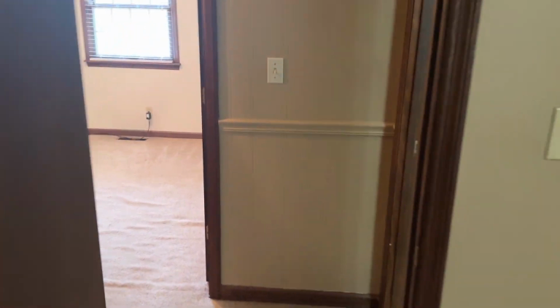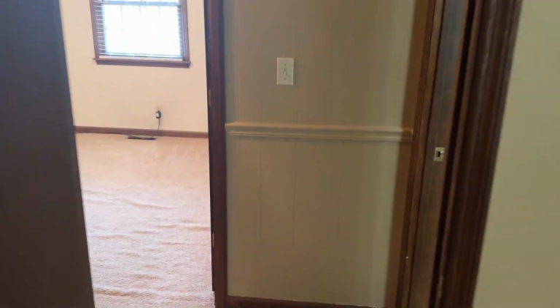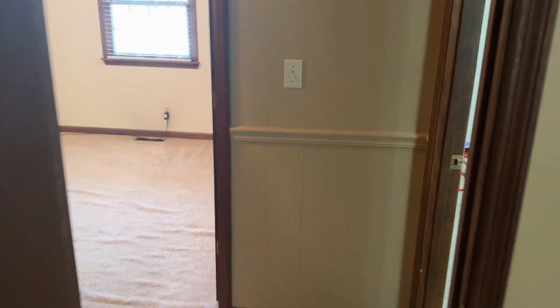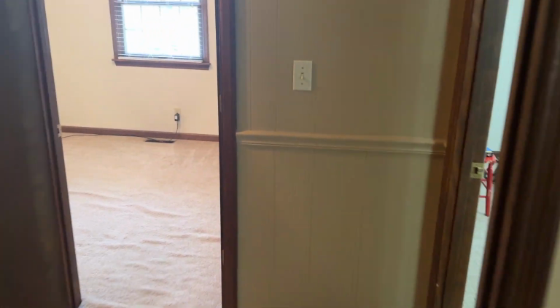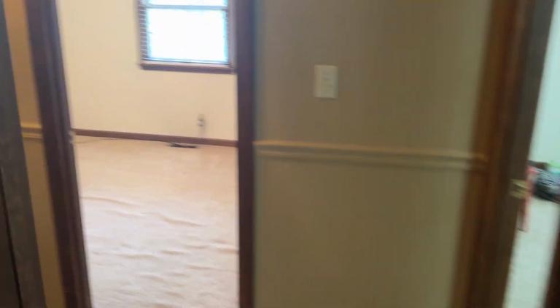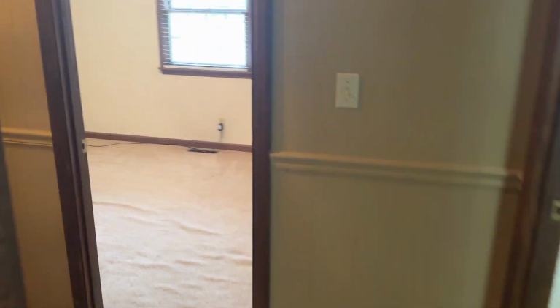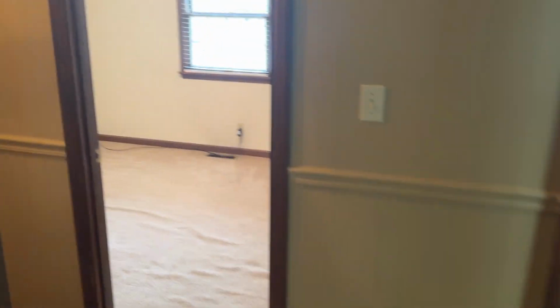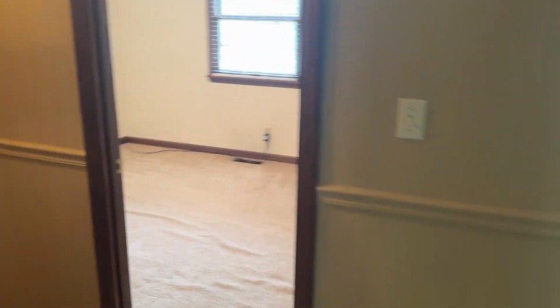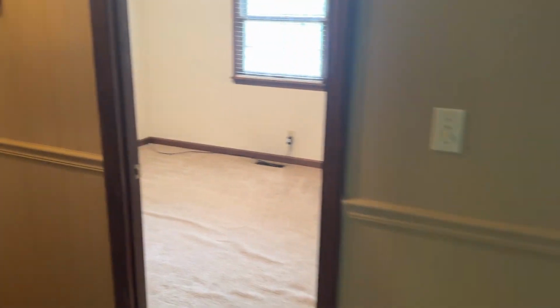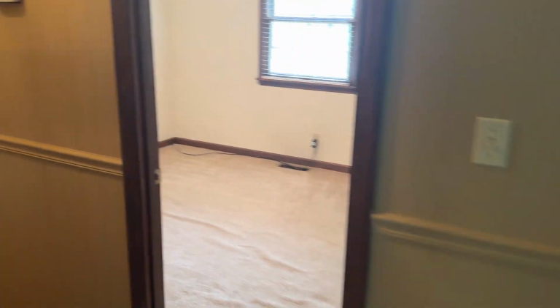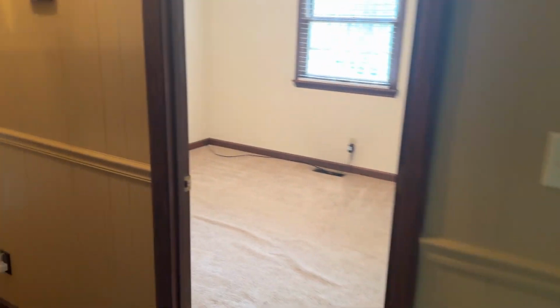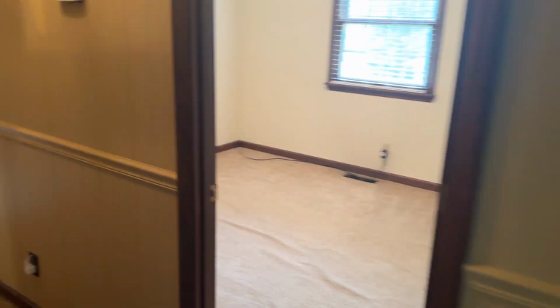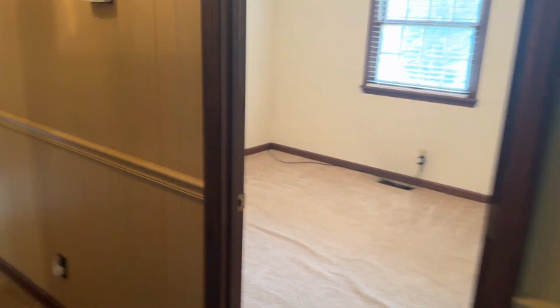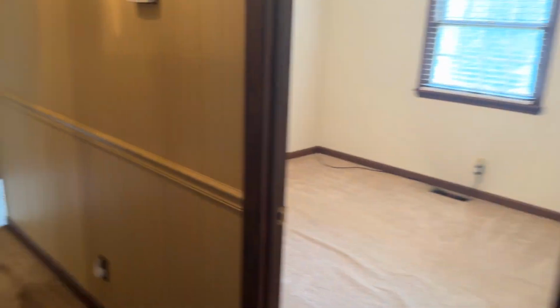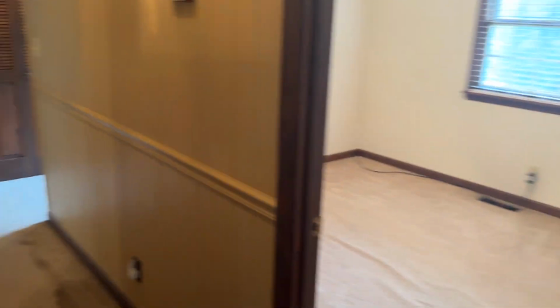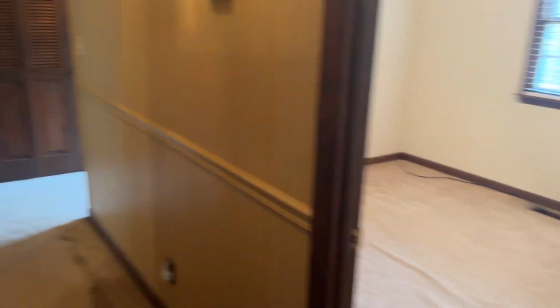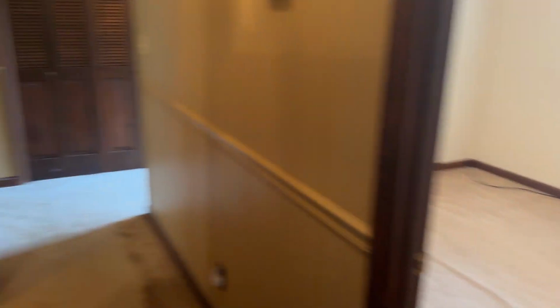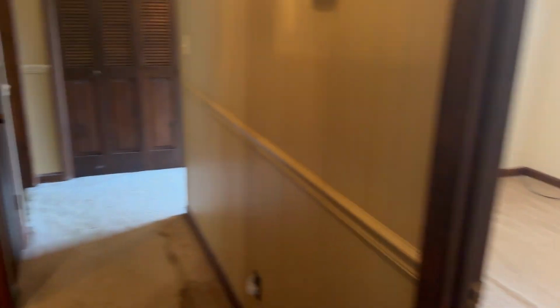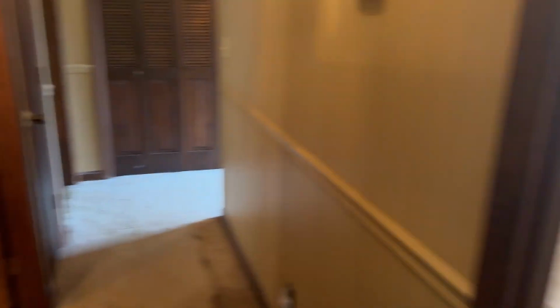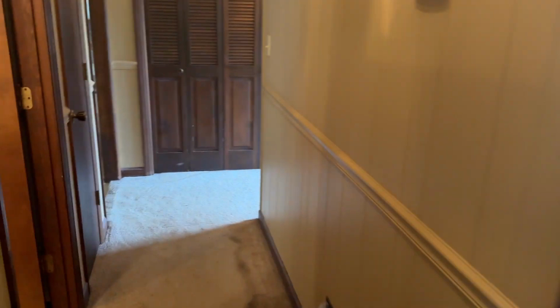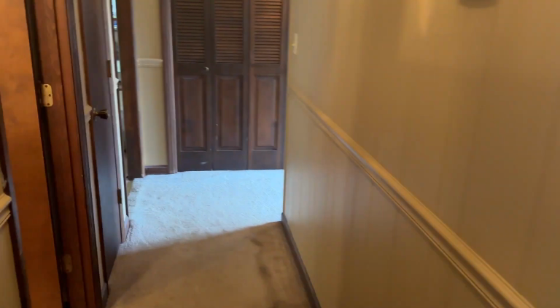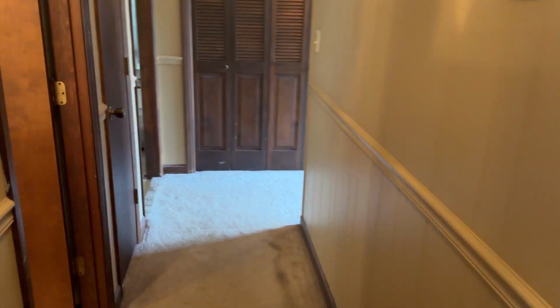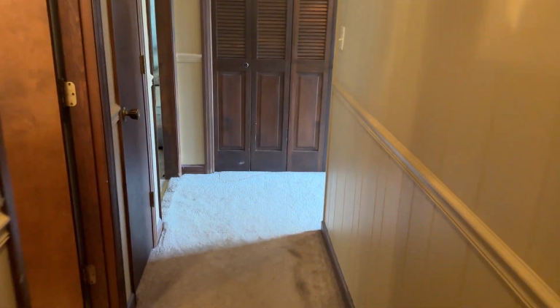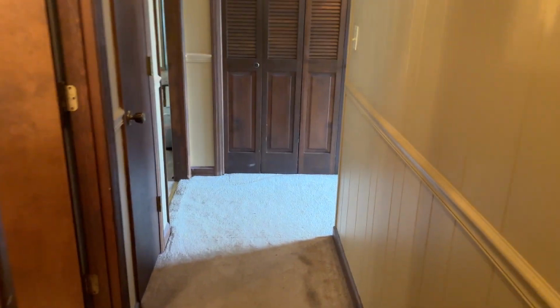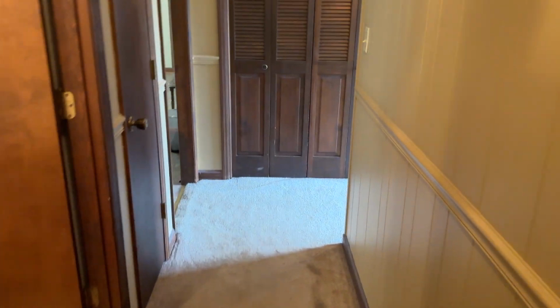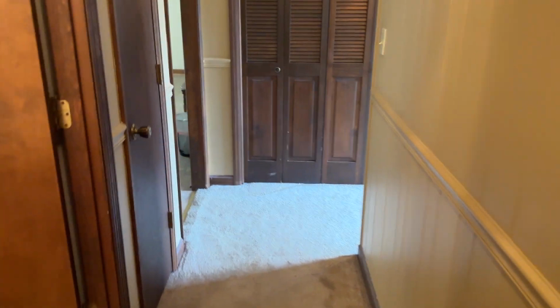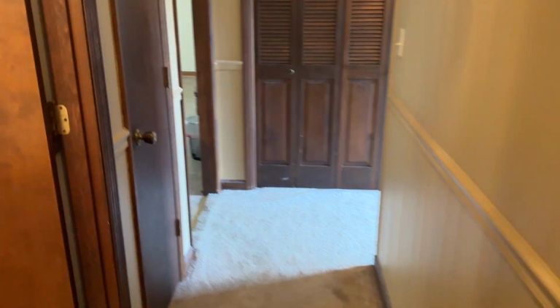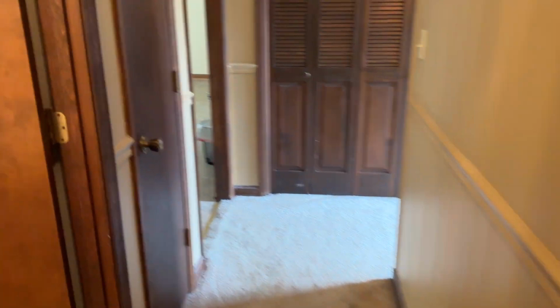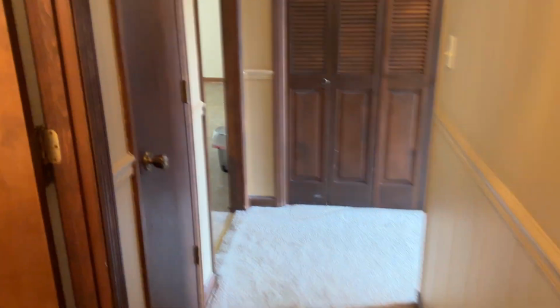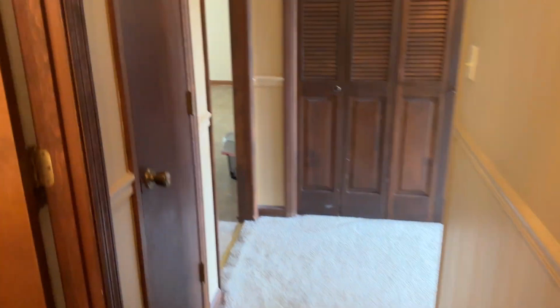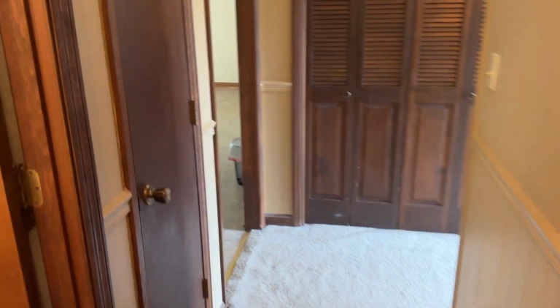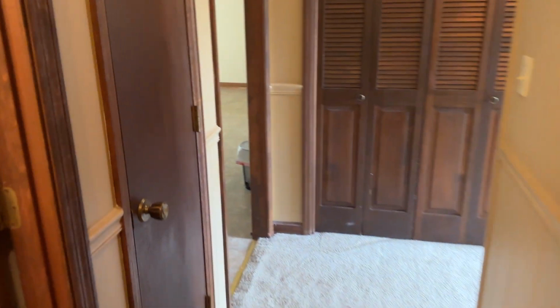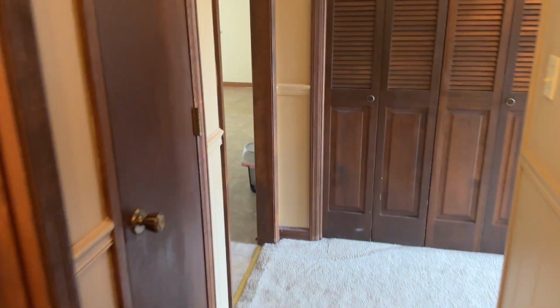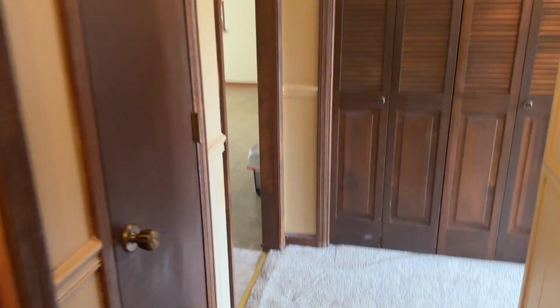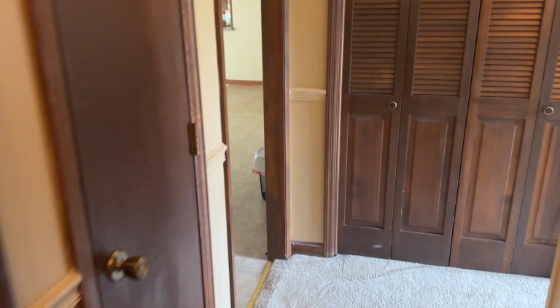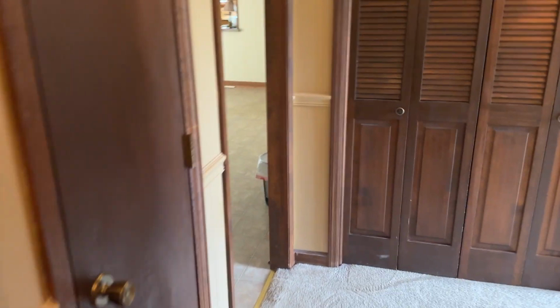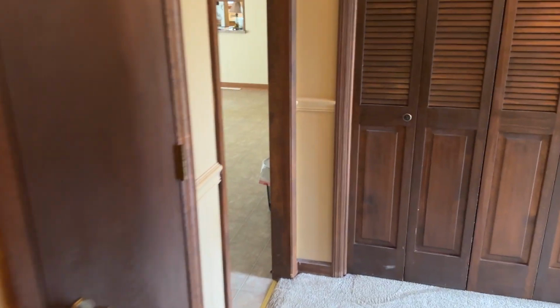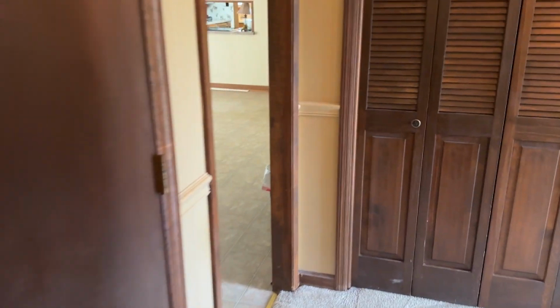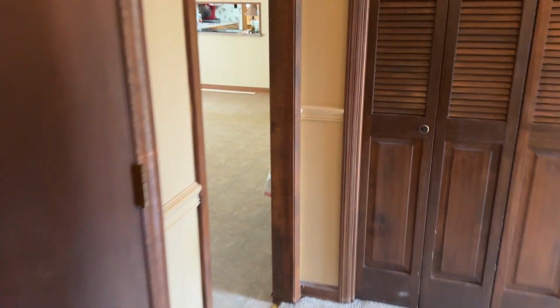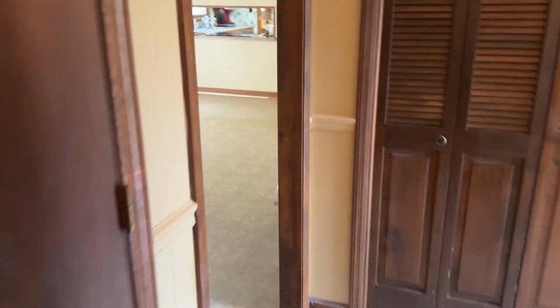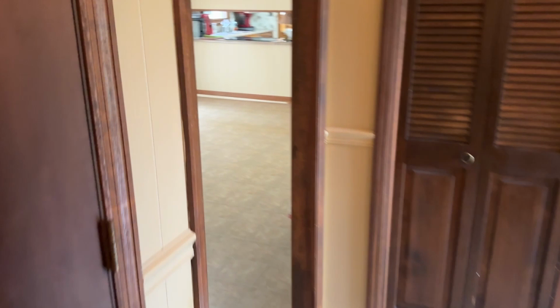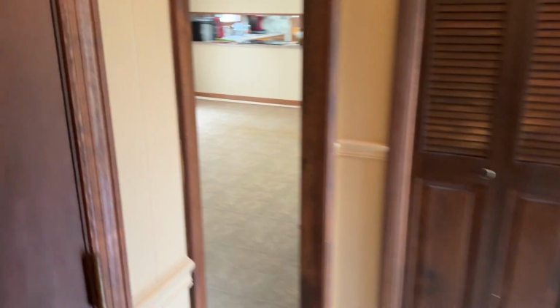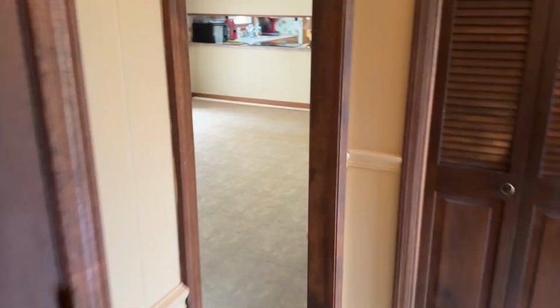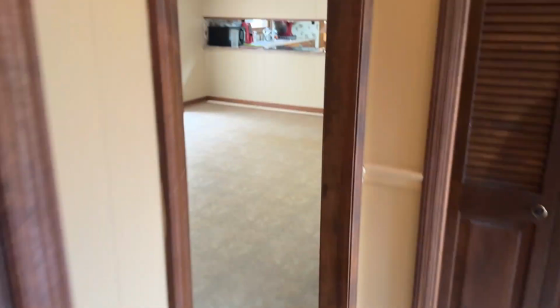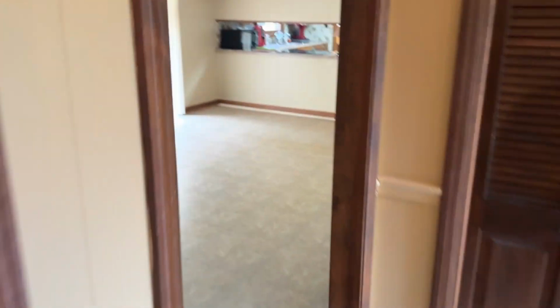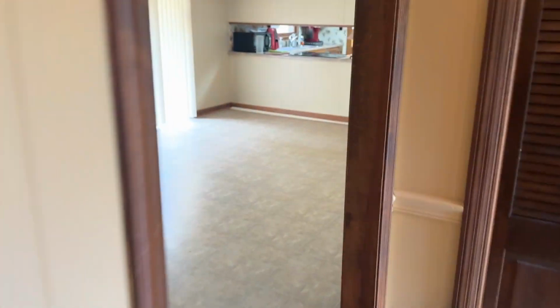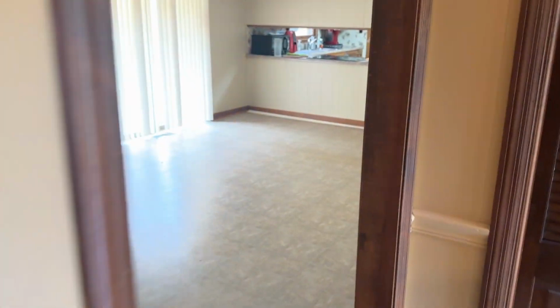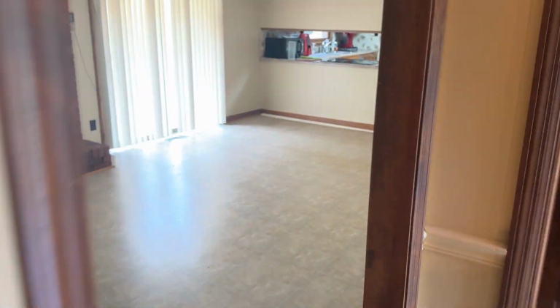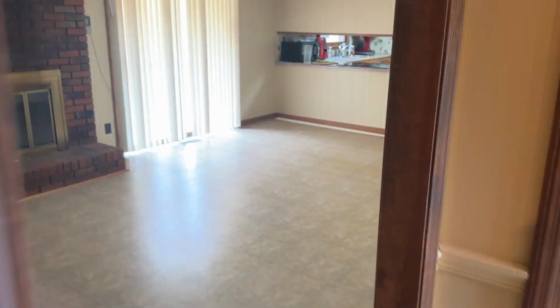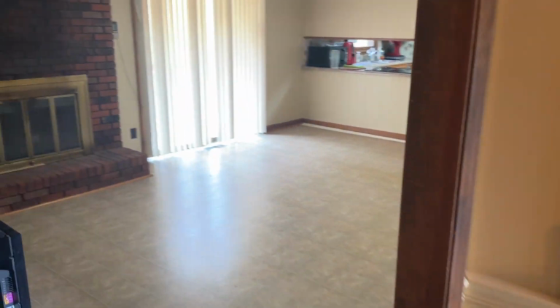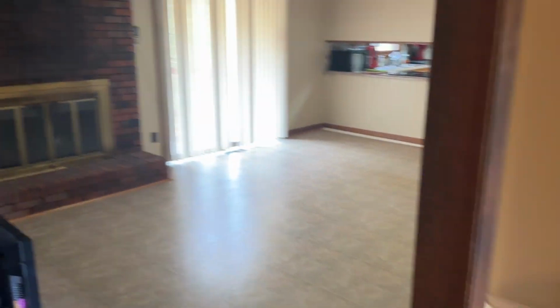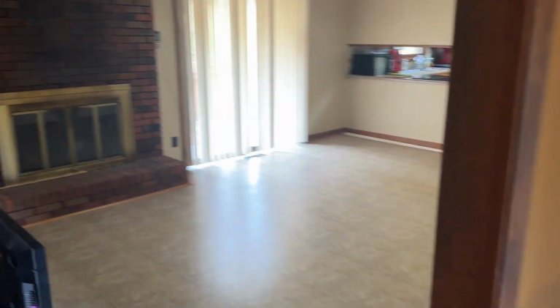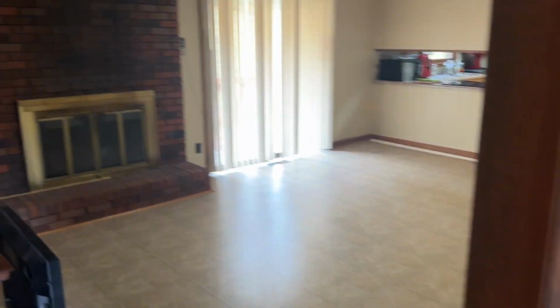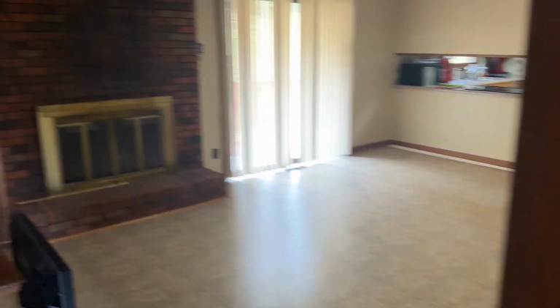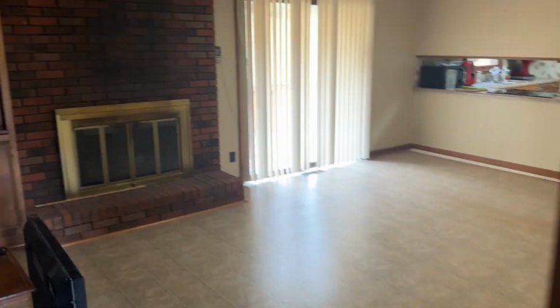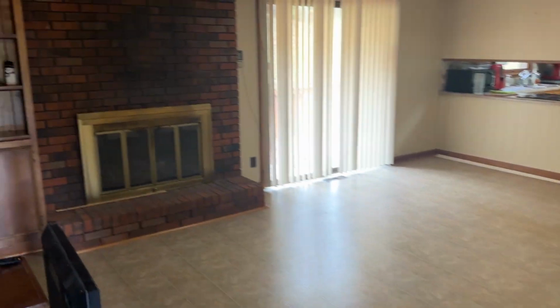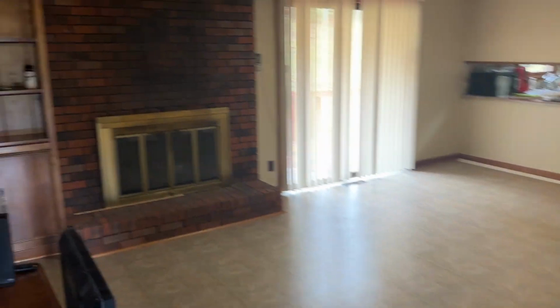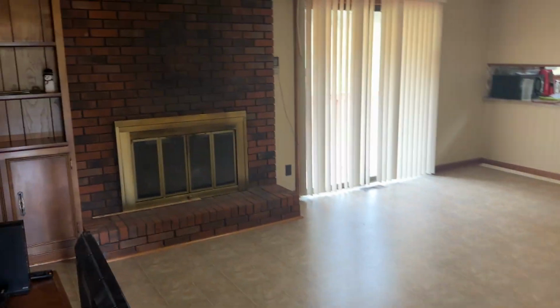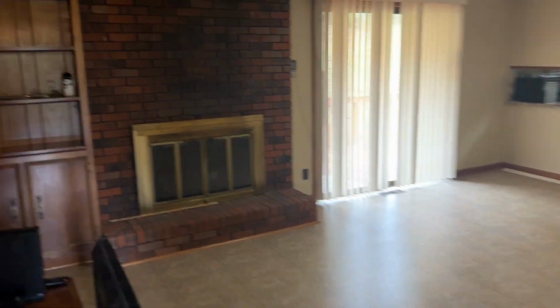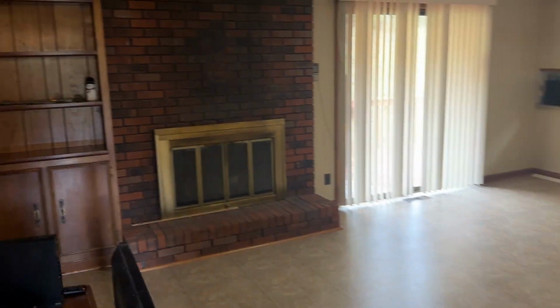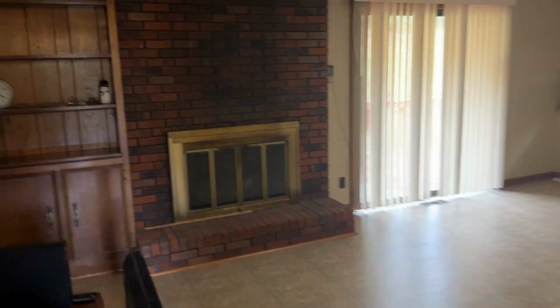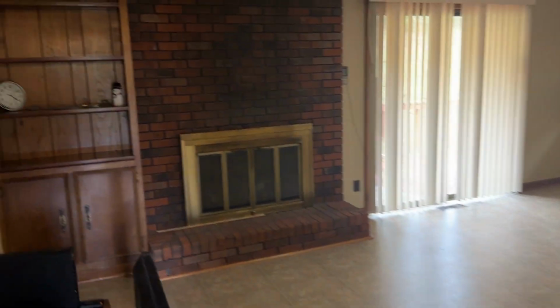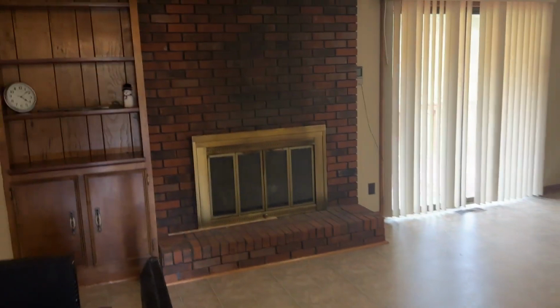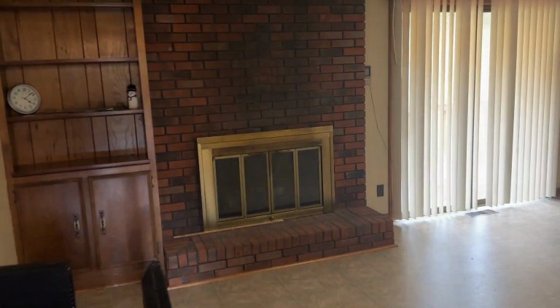We'll come back down the hallway into another living space. It has the brick fireplace.